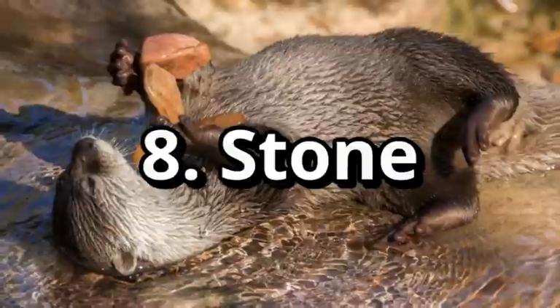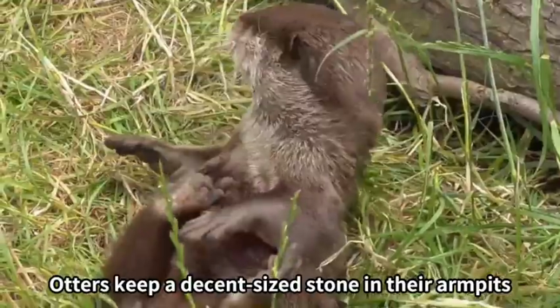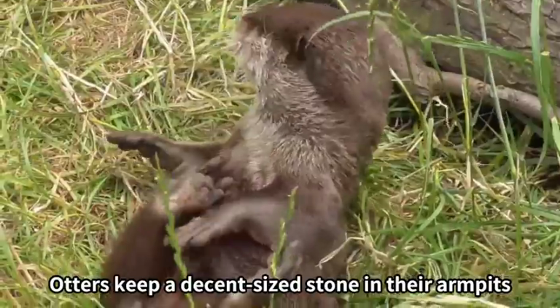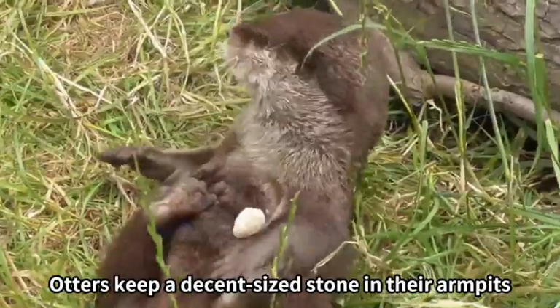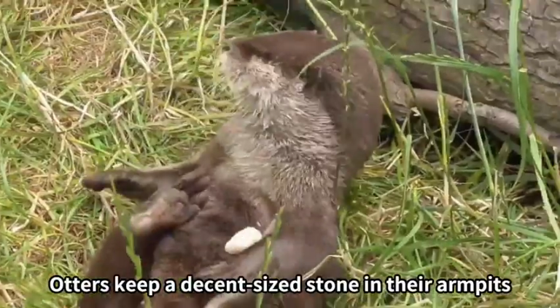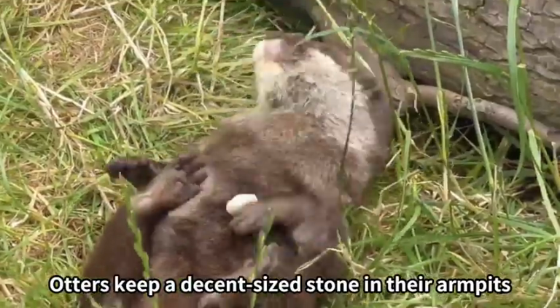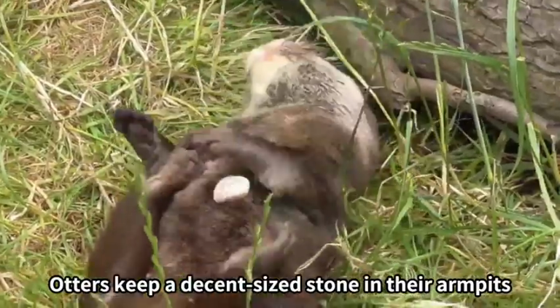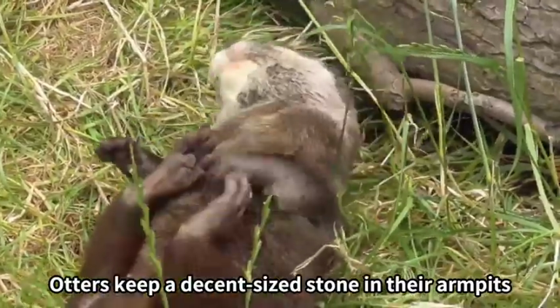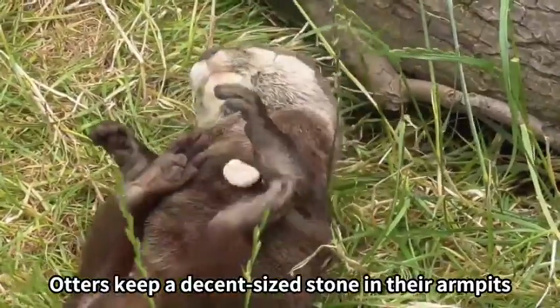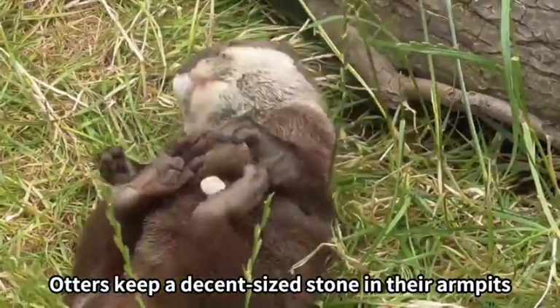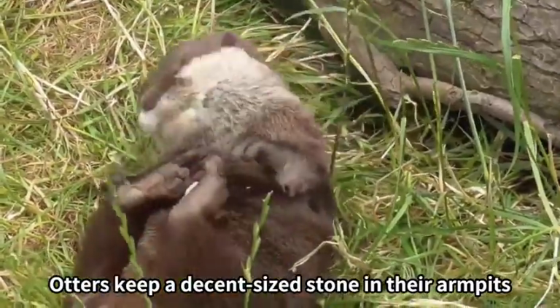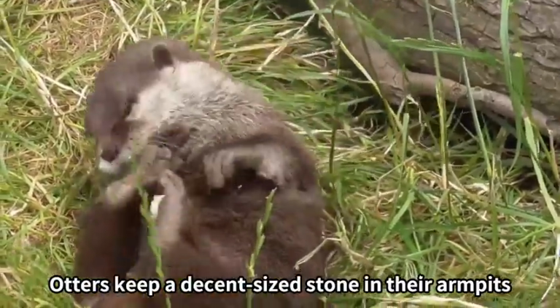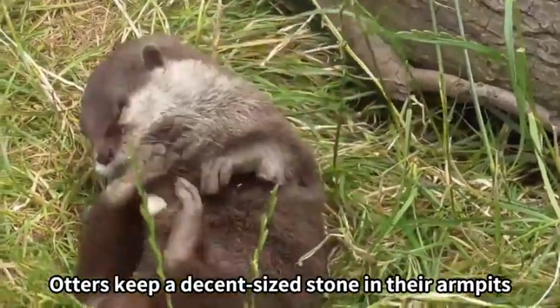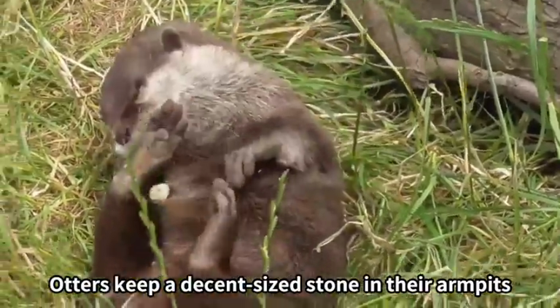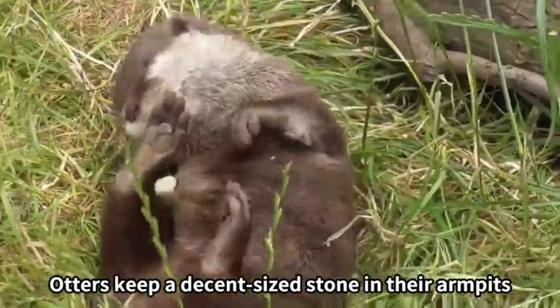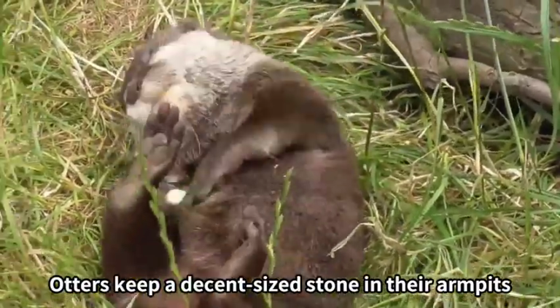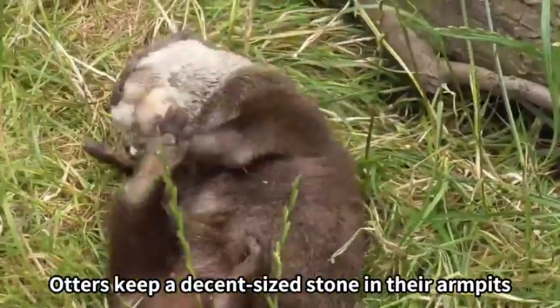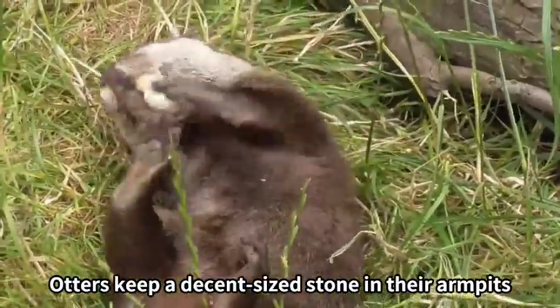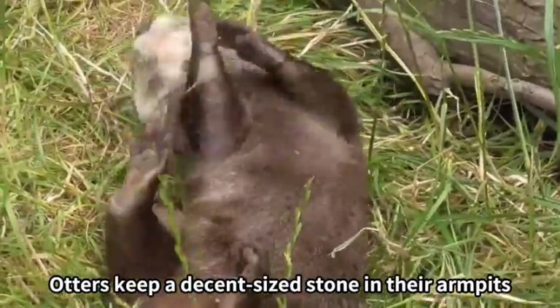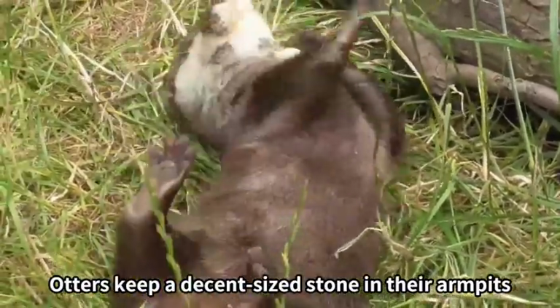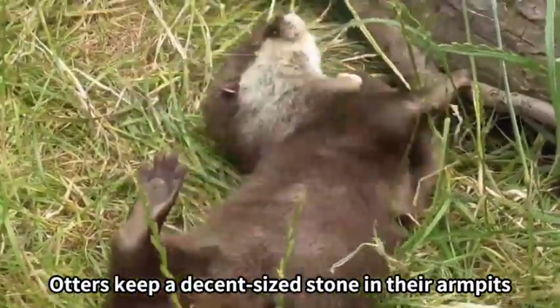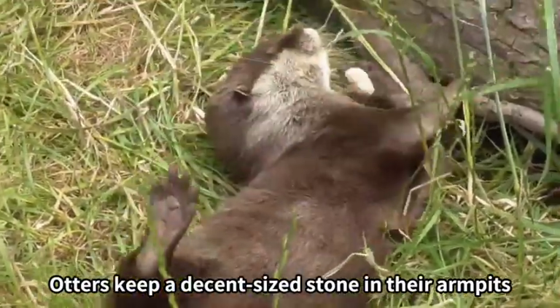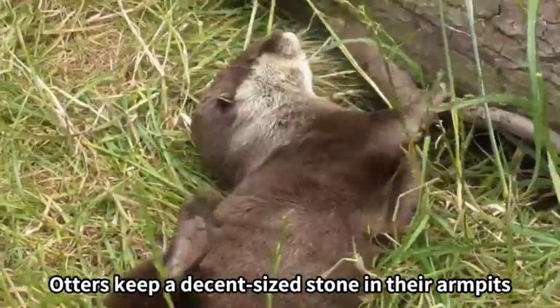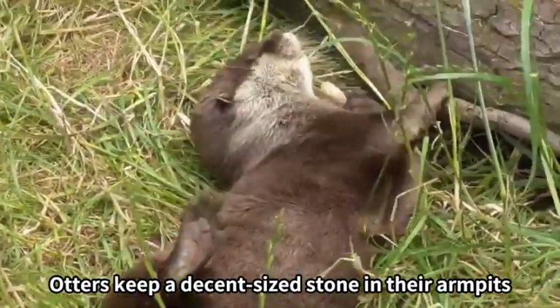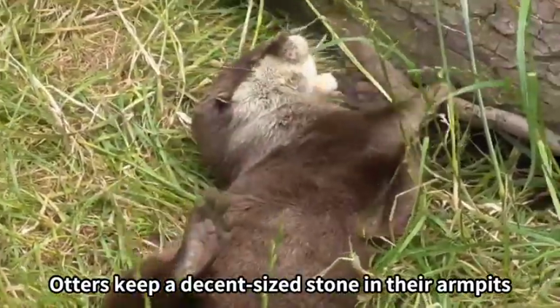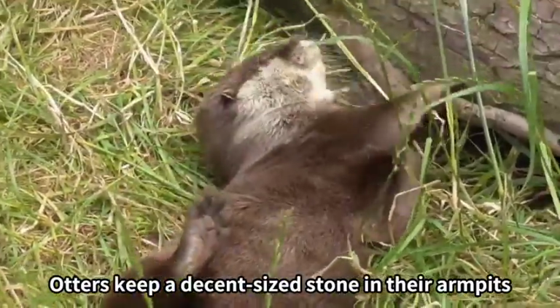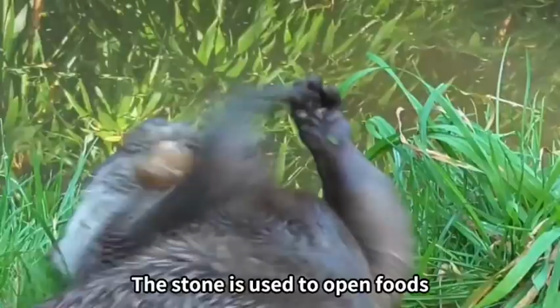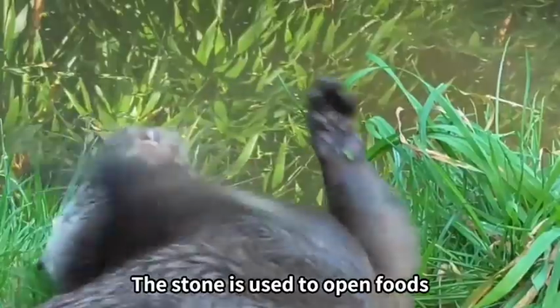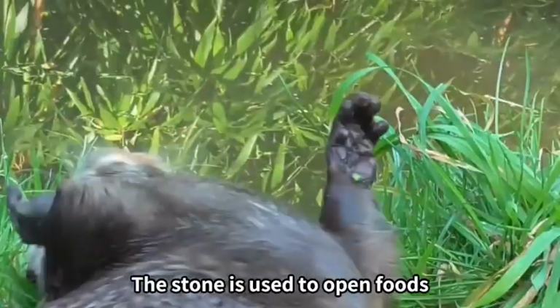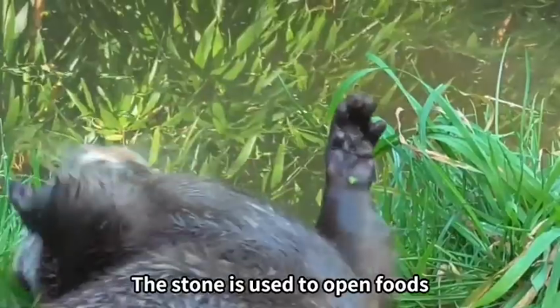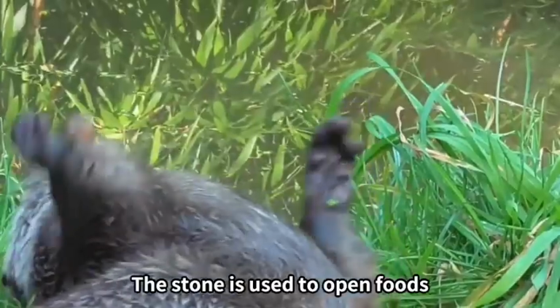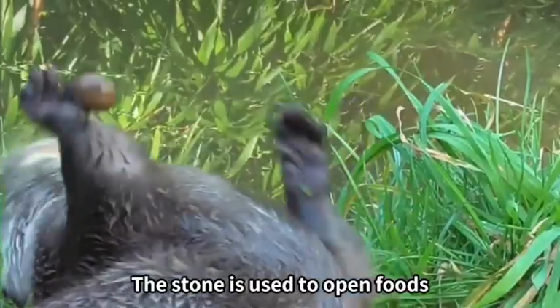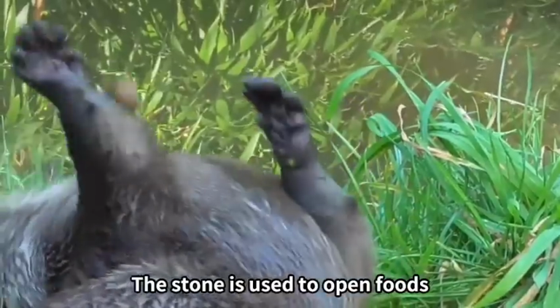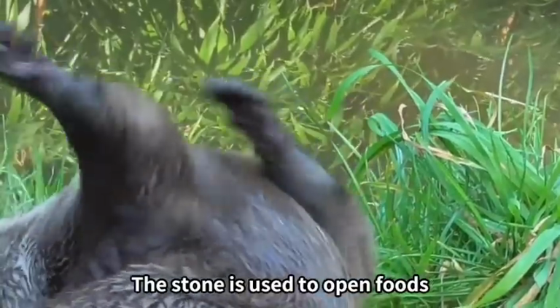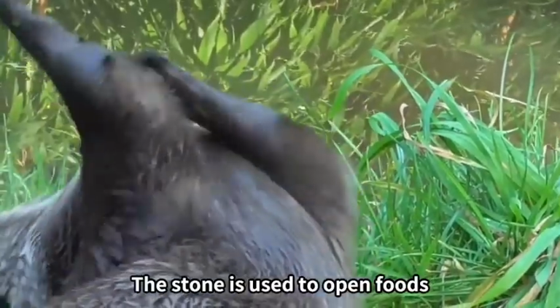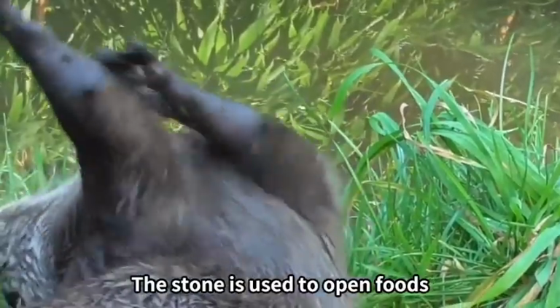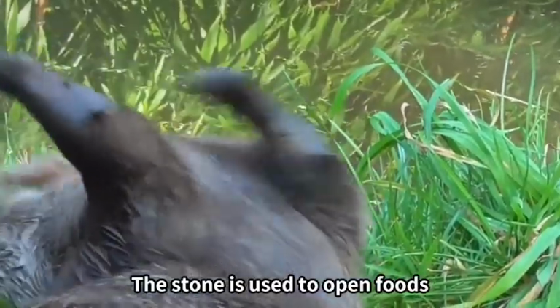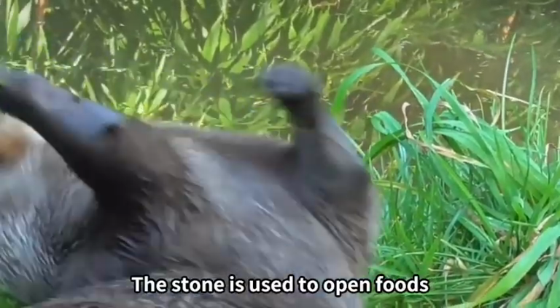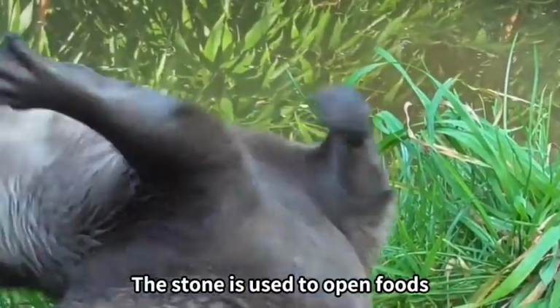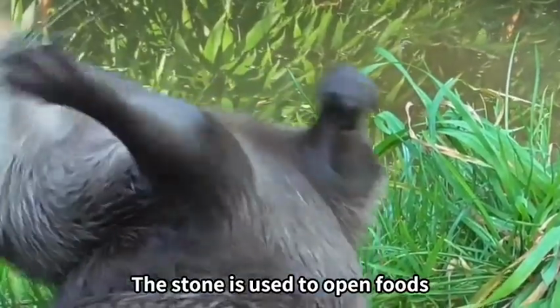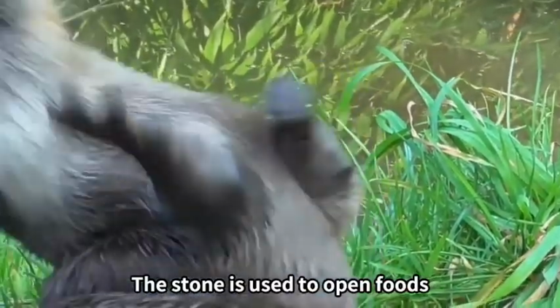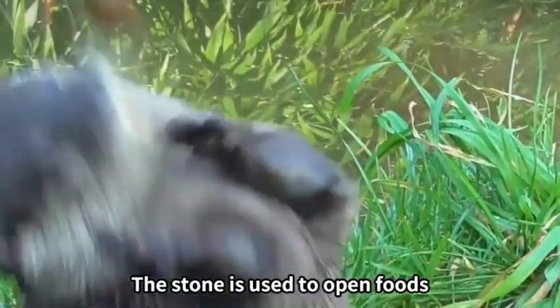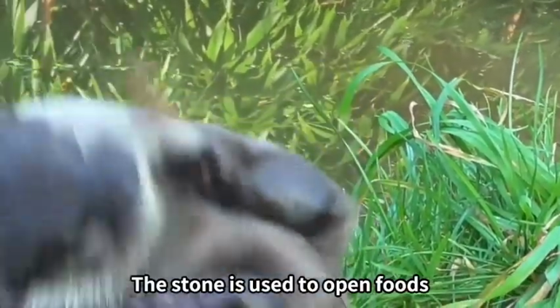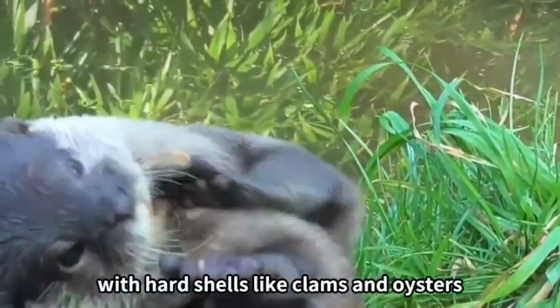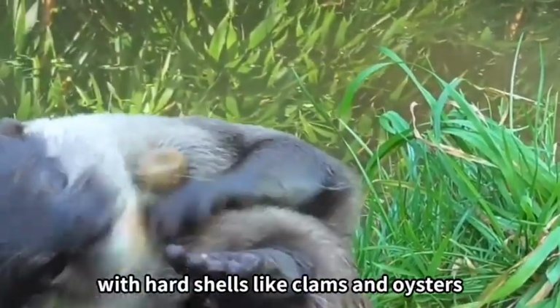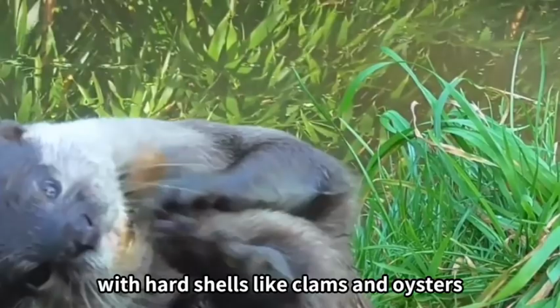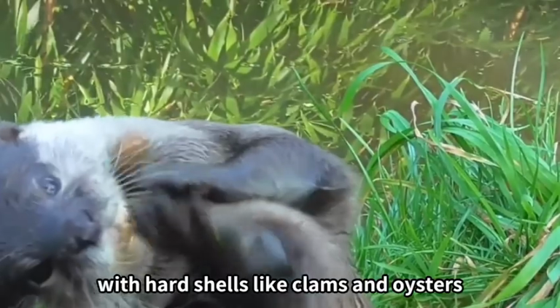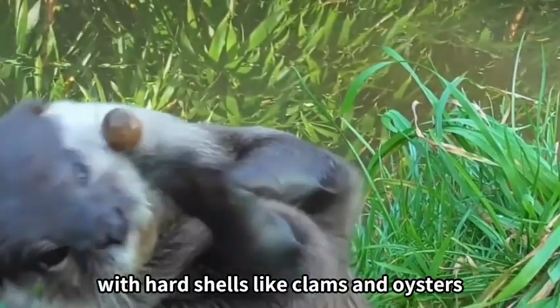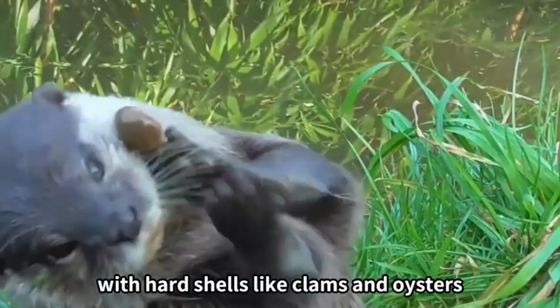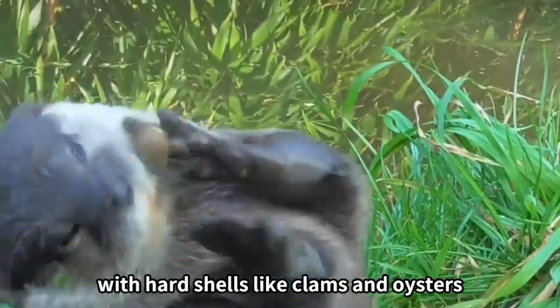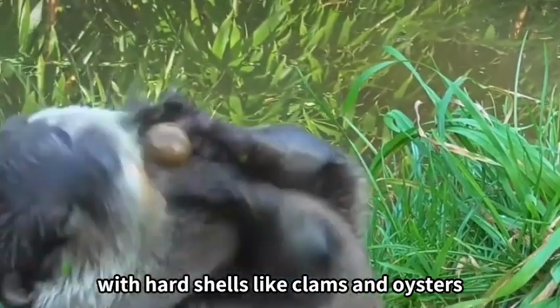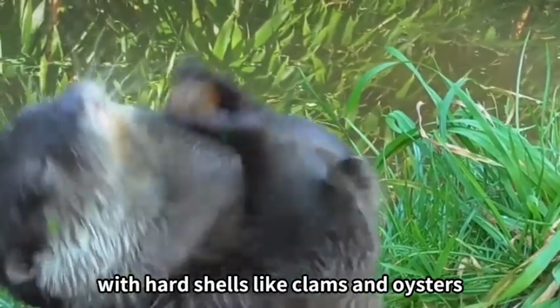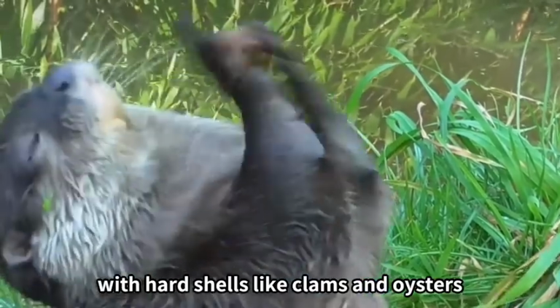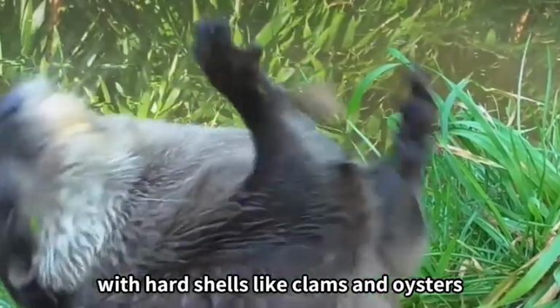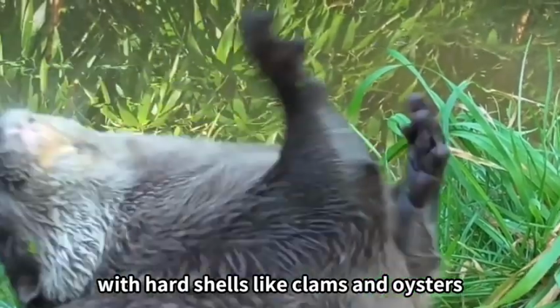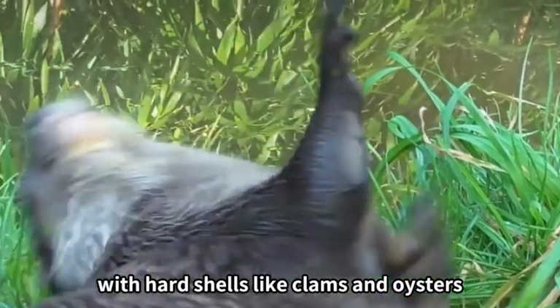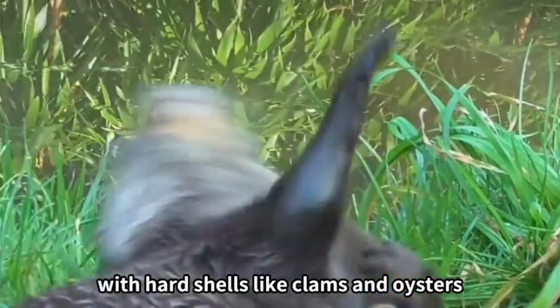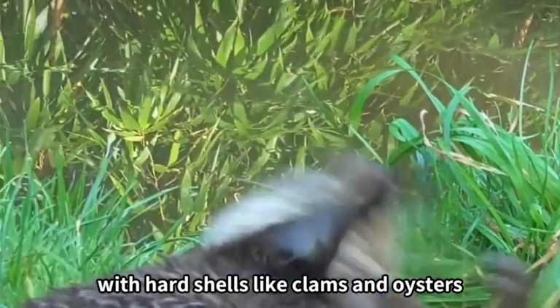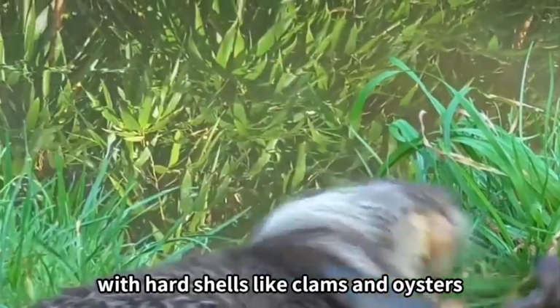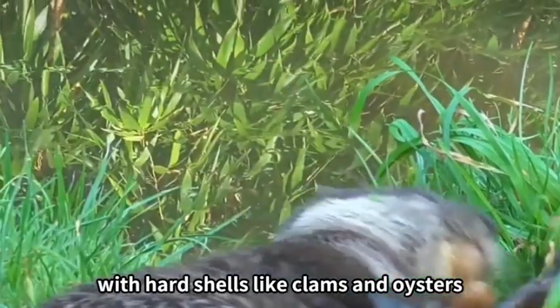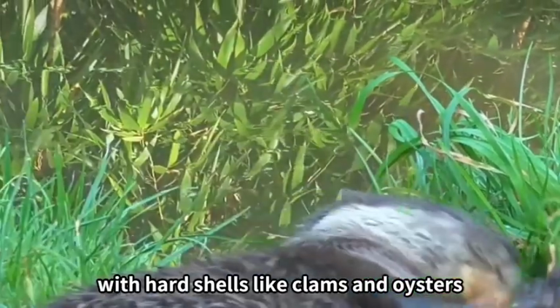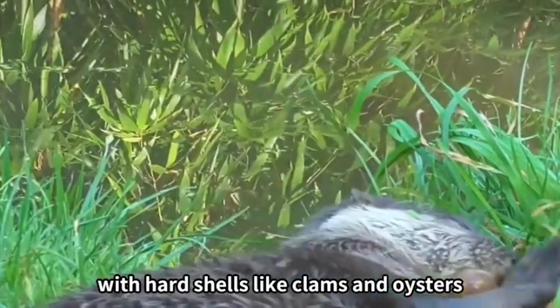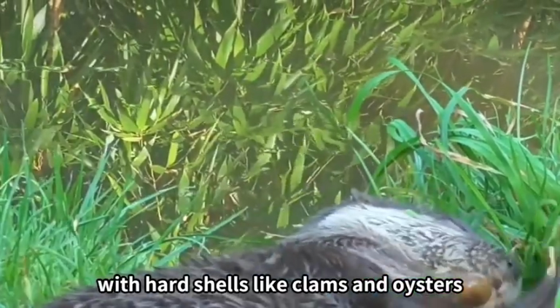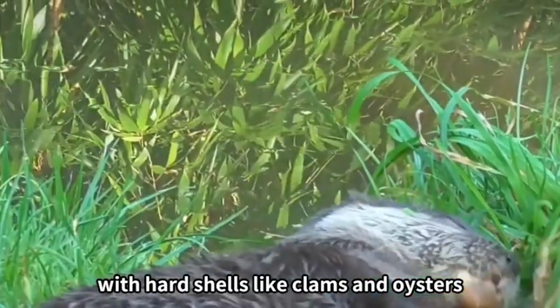Otters keep a decent sized stone in their armpits. The stone is used to open foods with hard shells like clams and oysters.